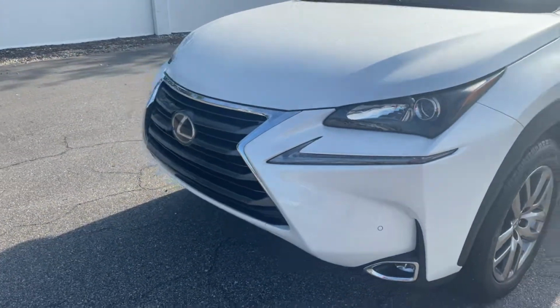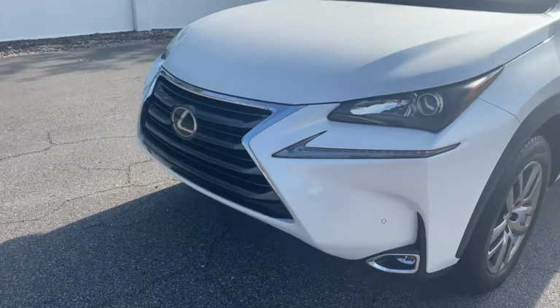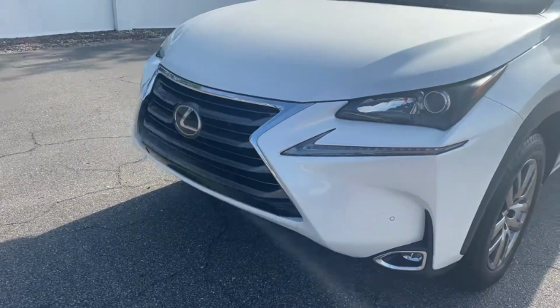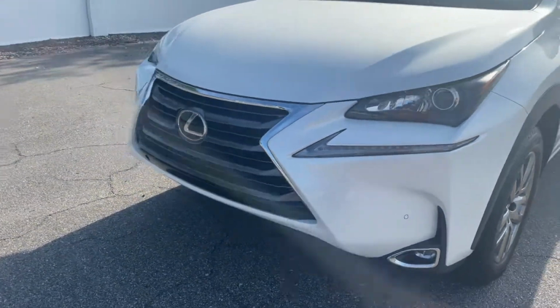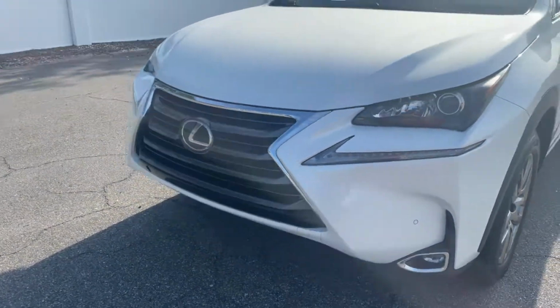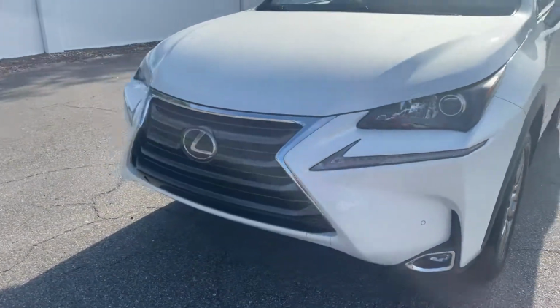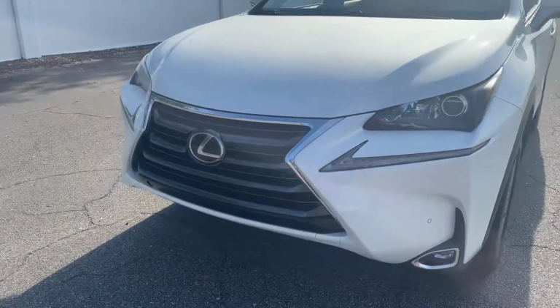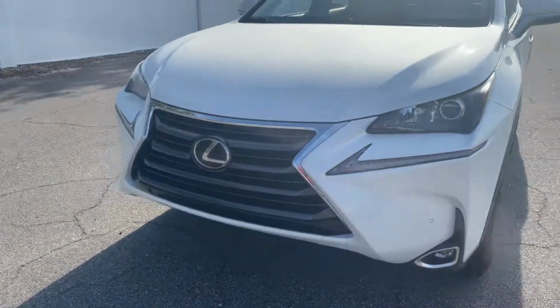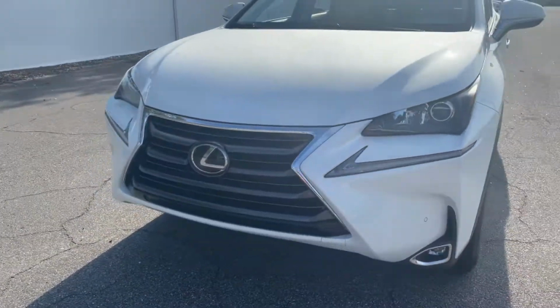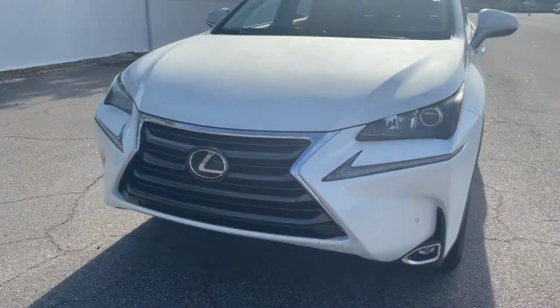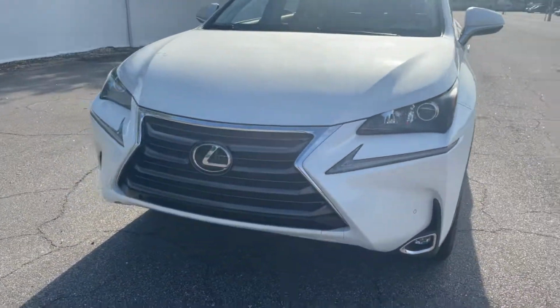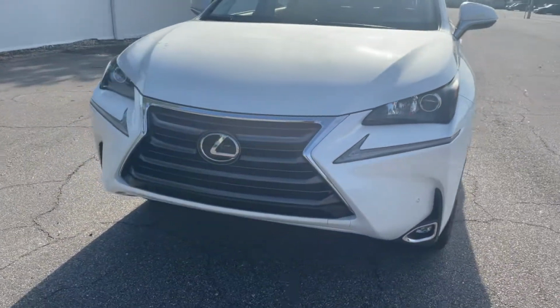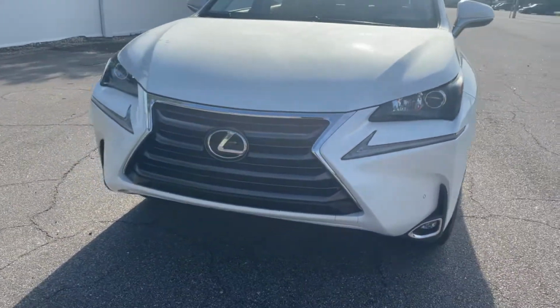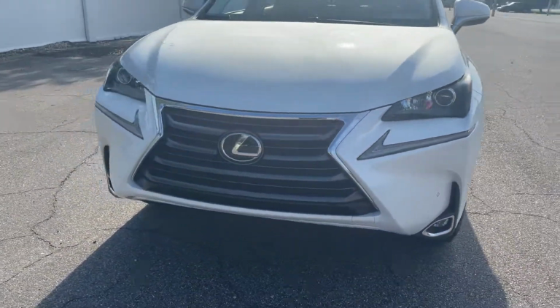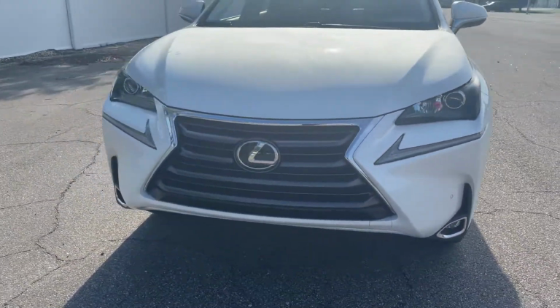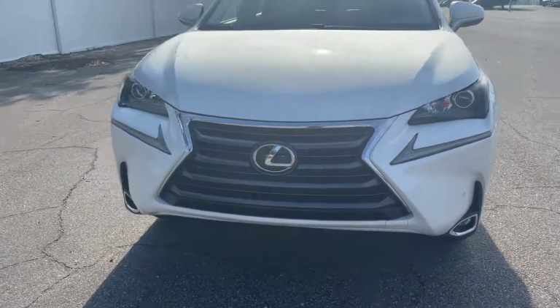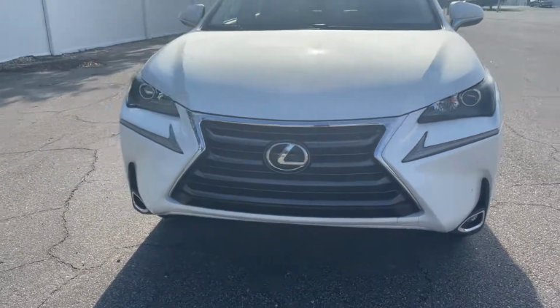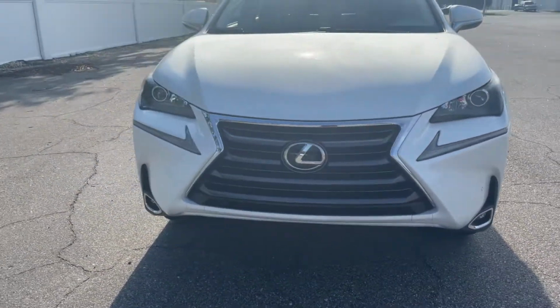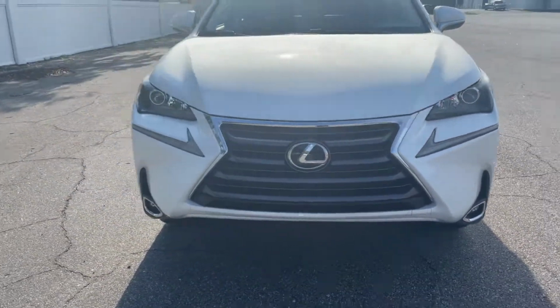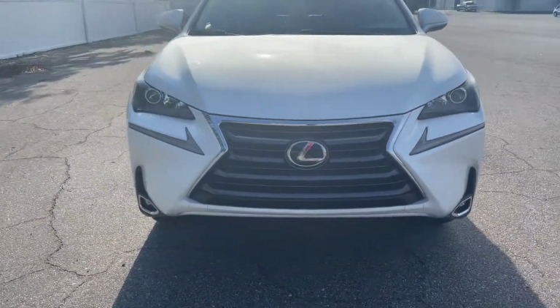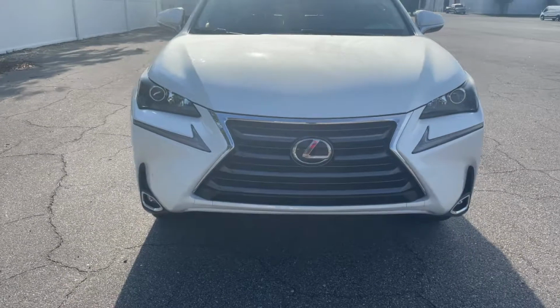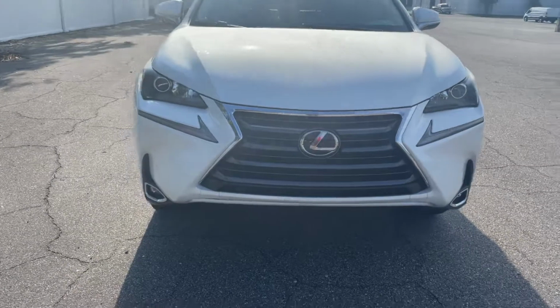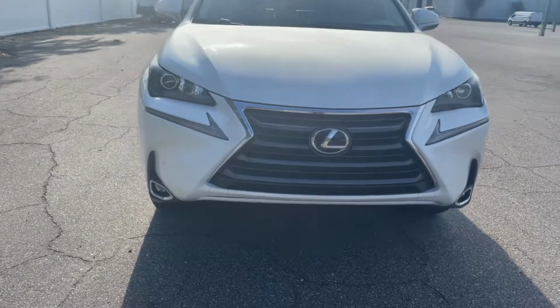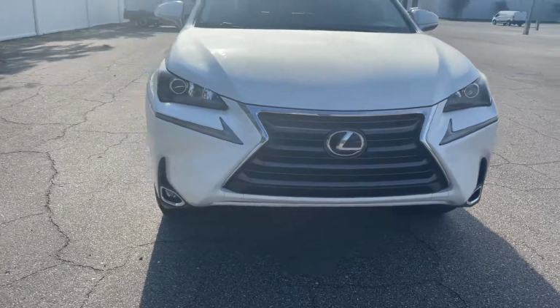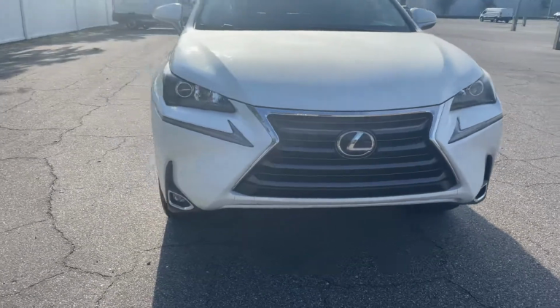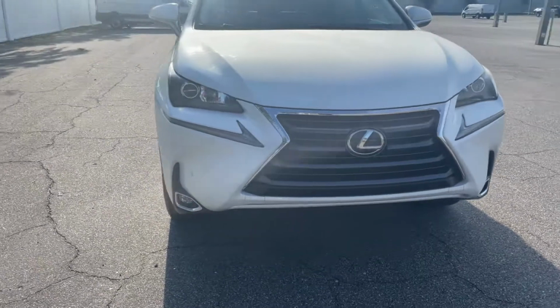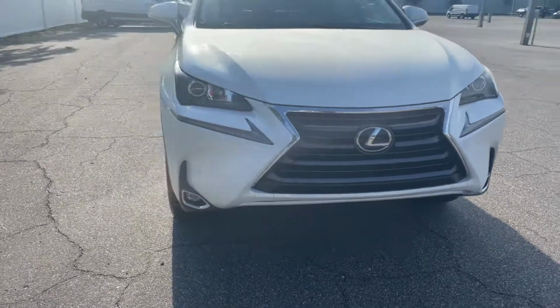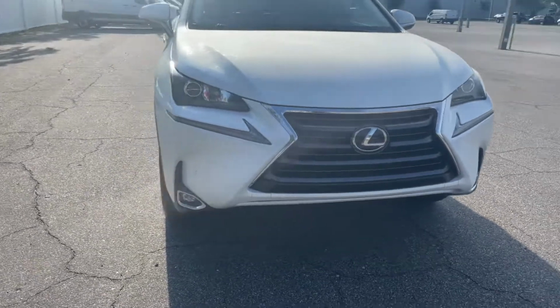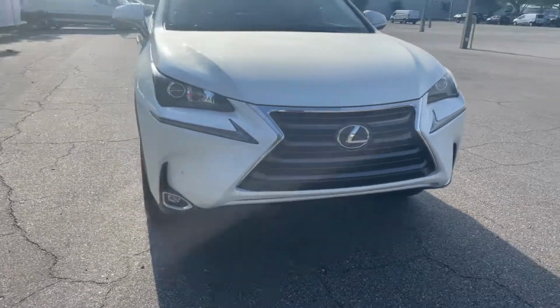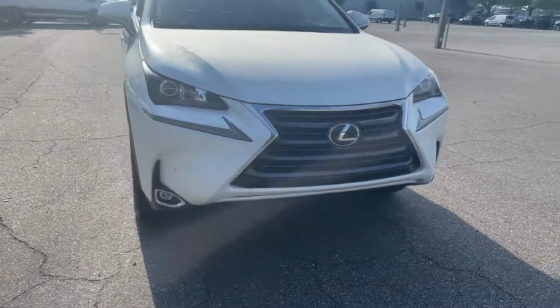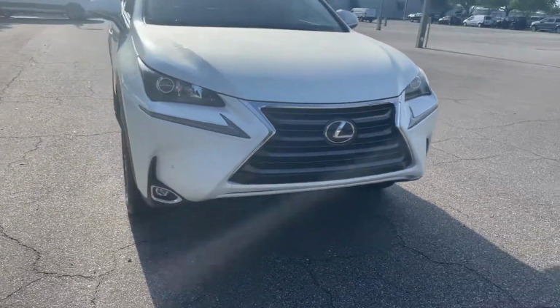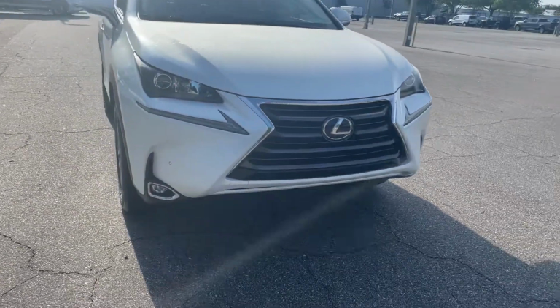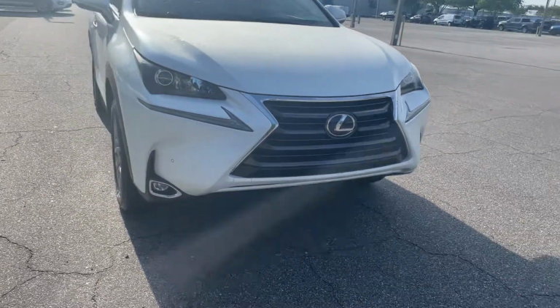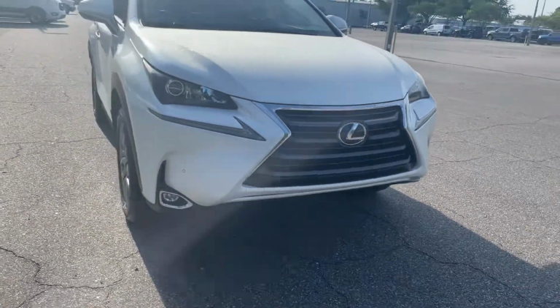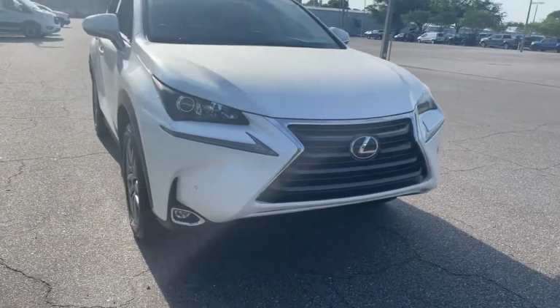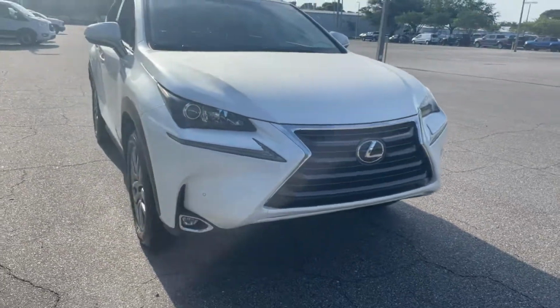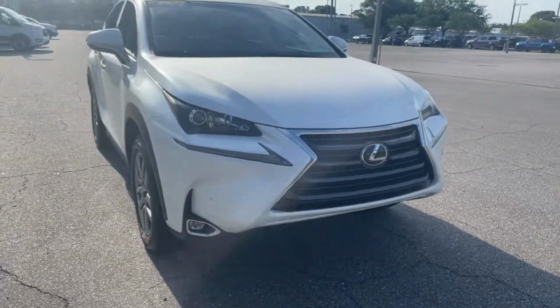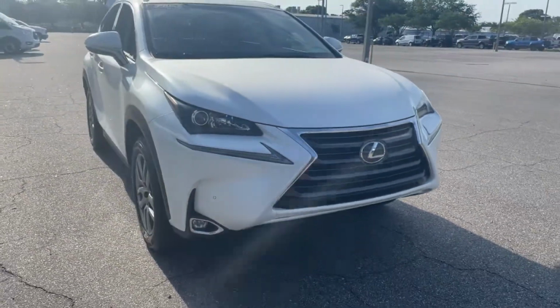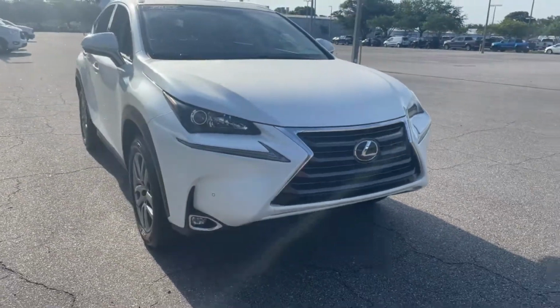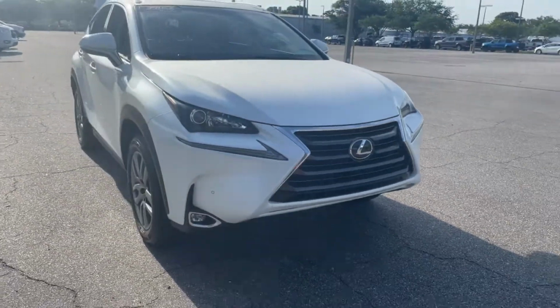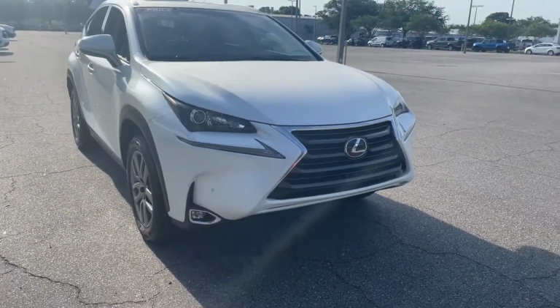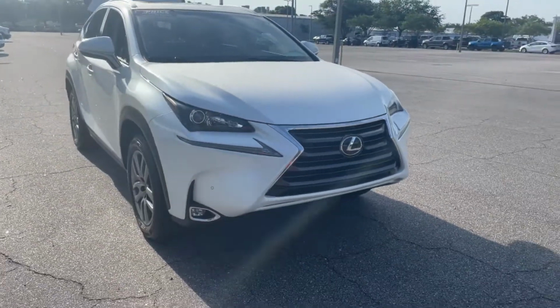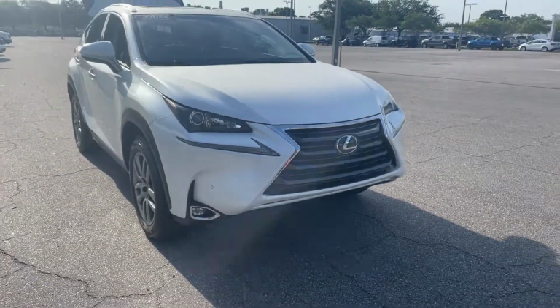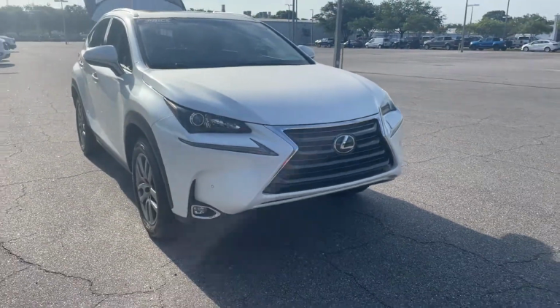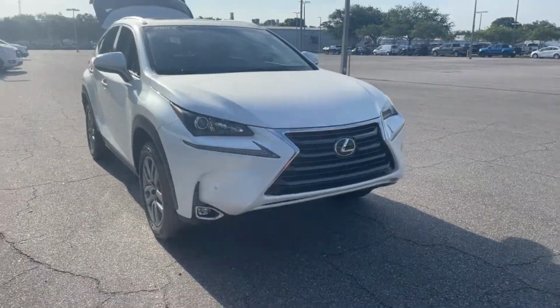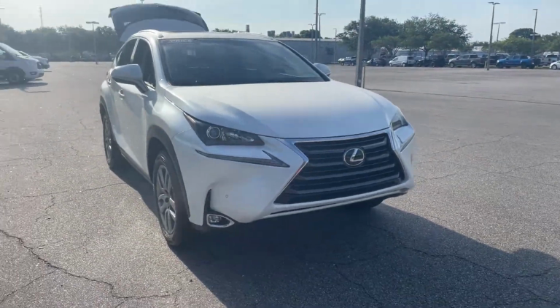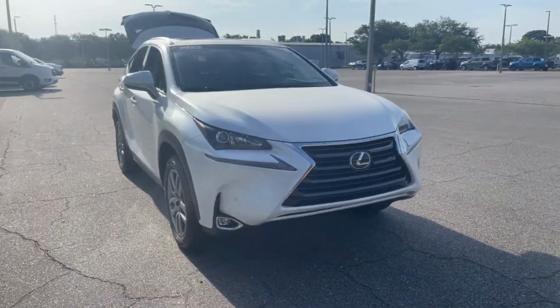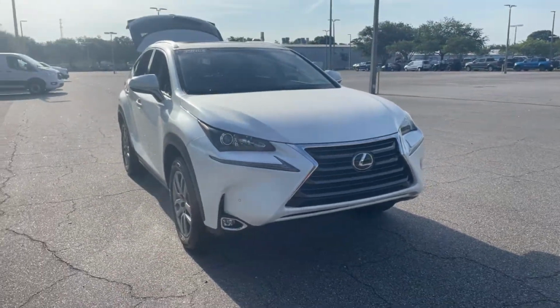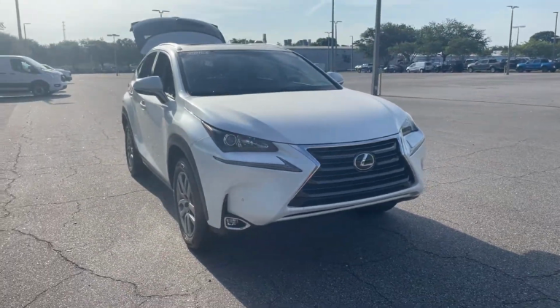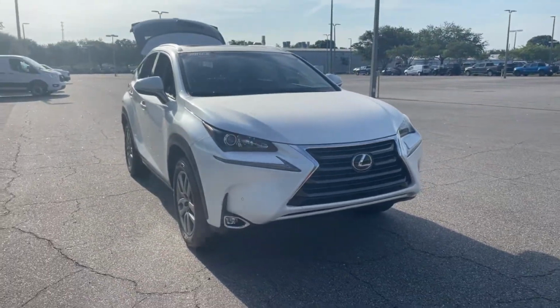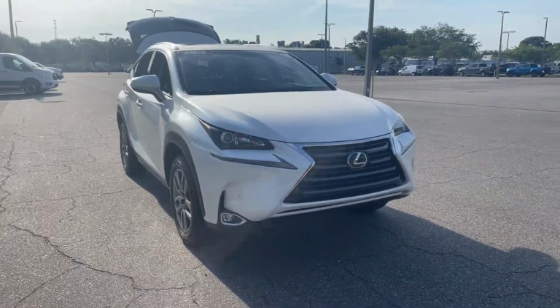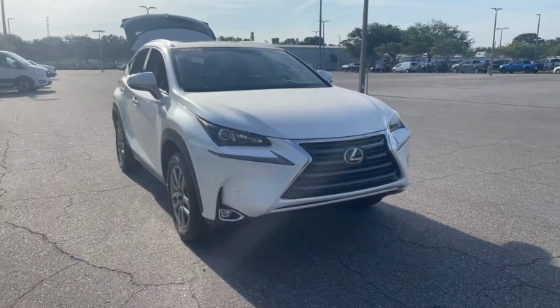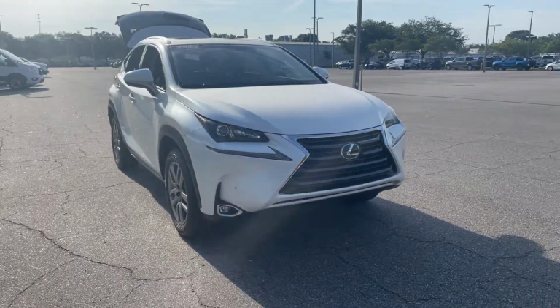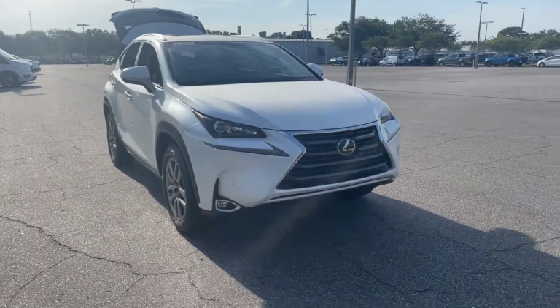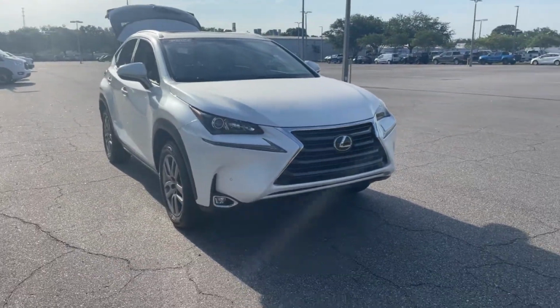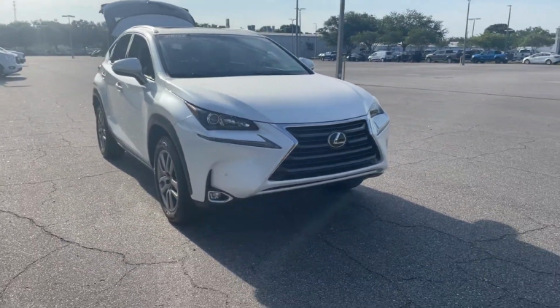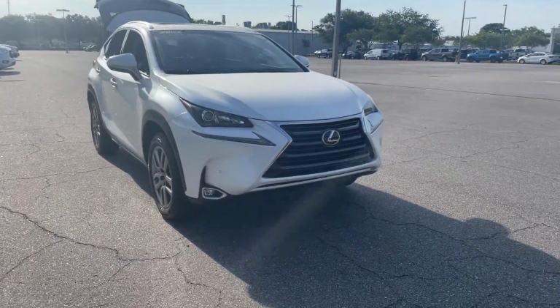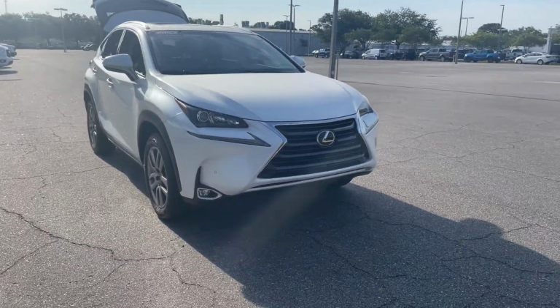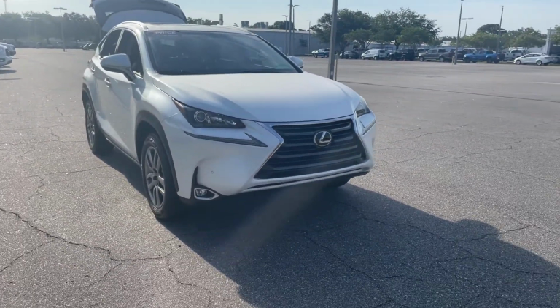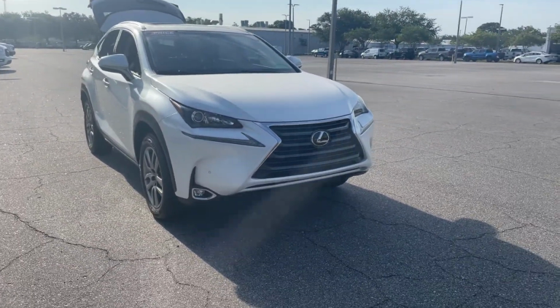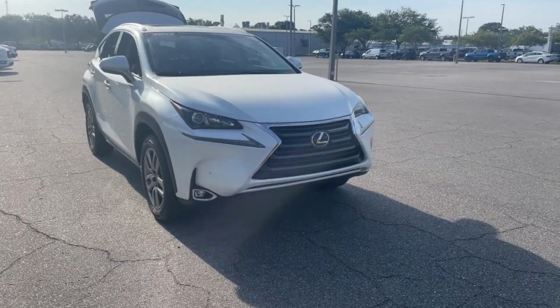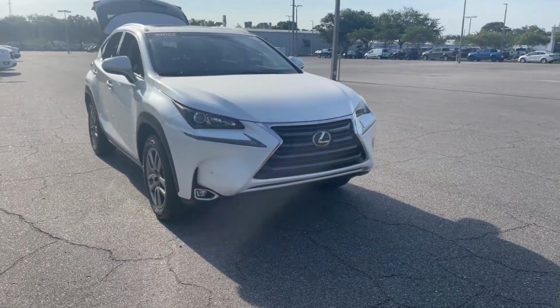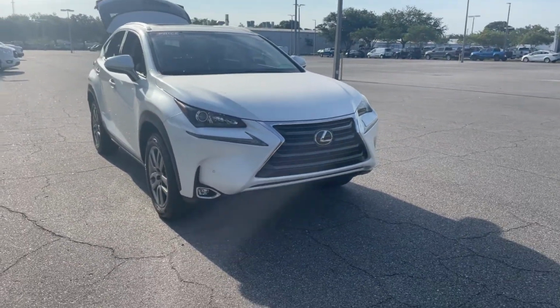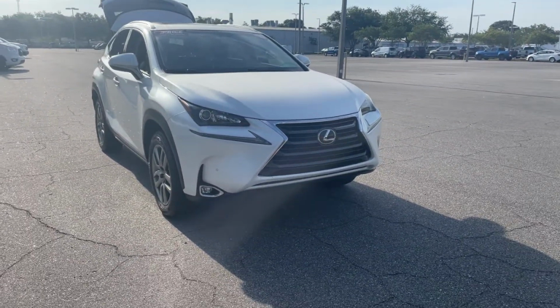And like all pre-owned vehicles, AutoNation Ford St. Keith has a five-day, 250-mile money-back guarantee.